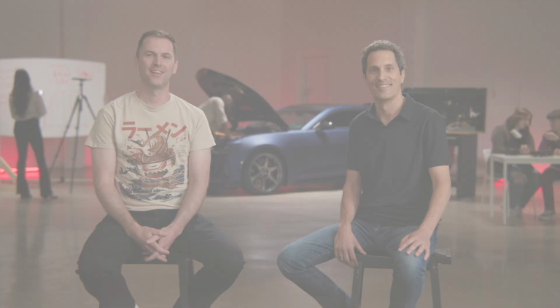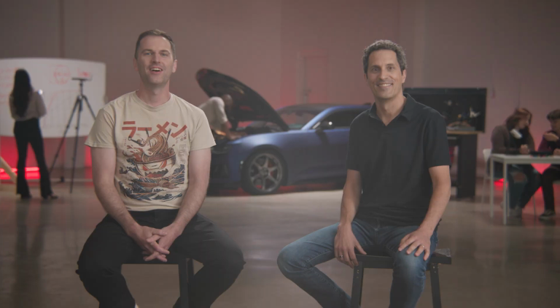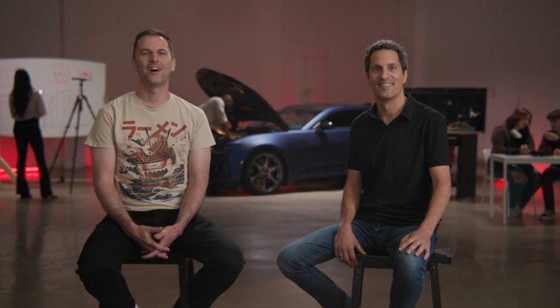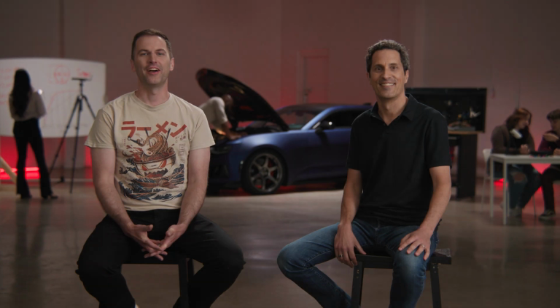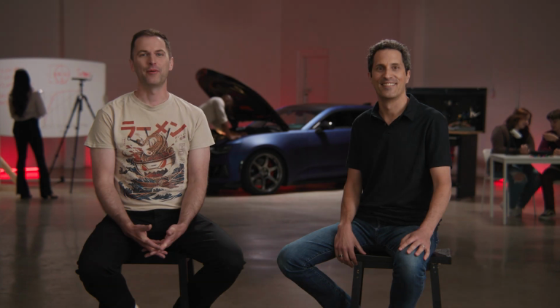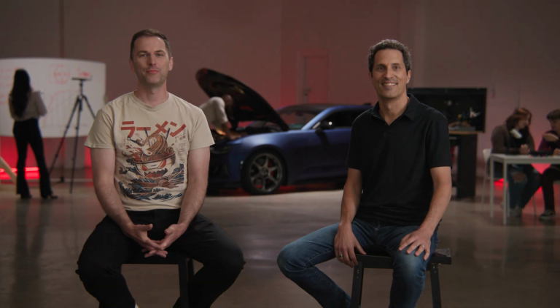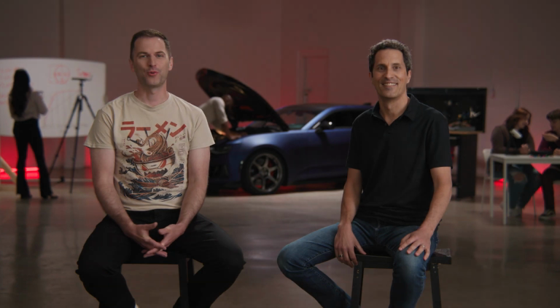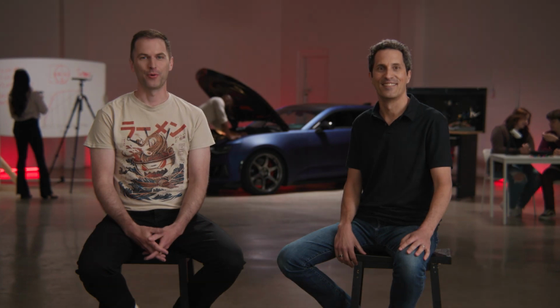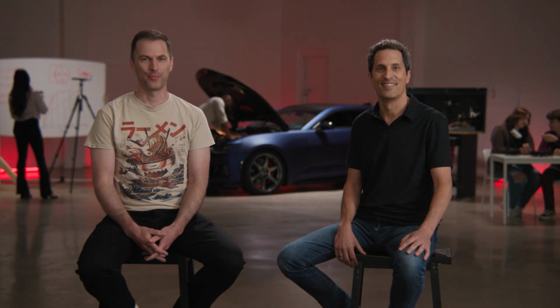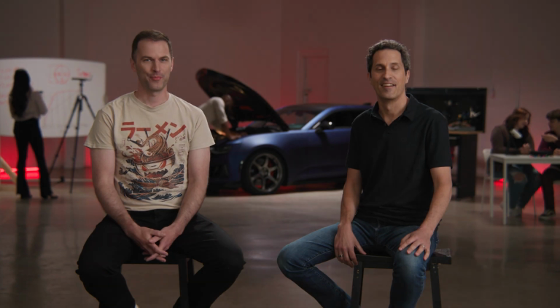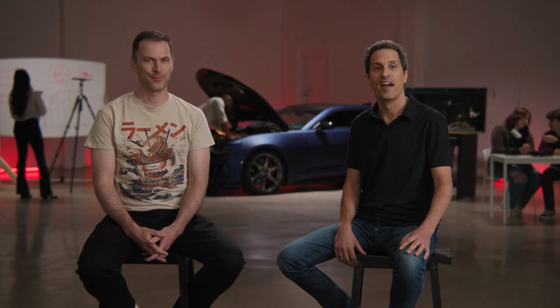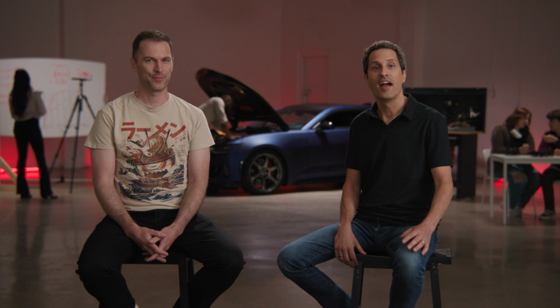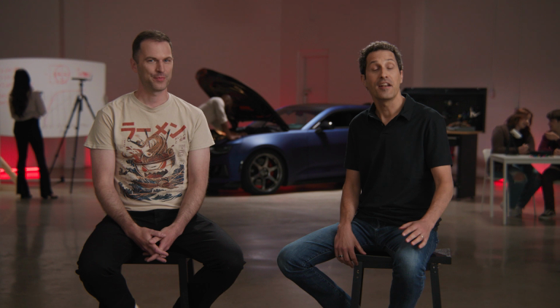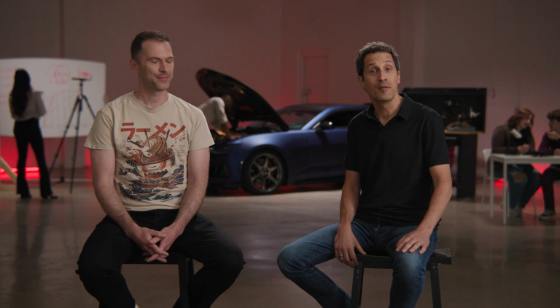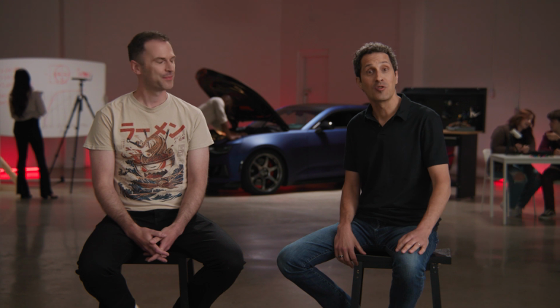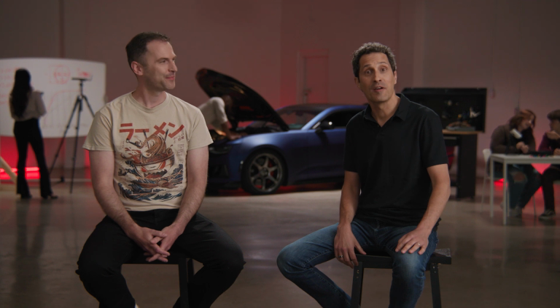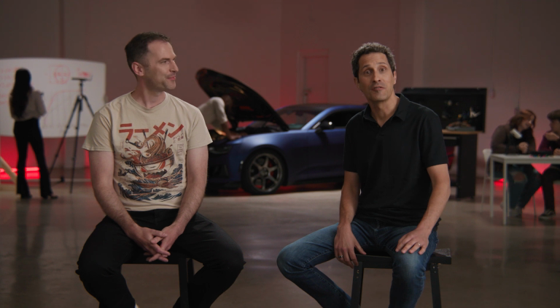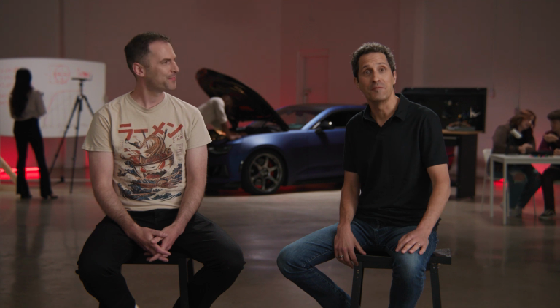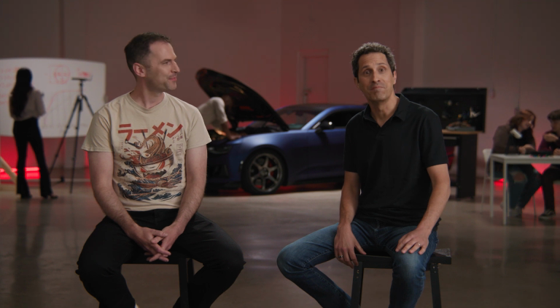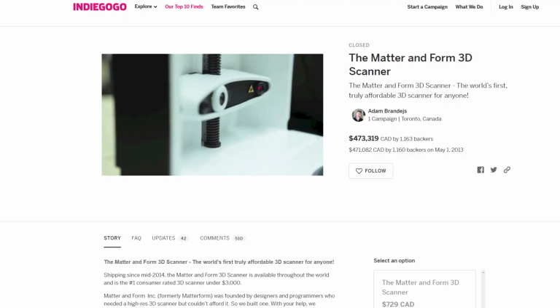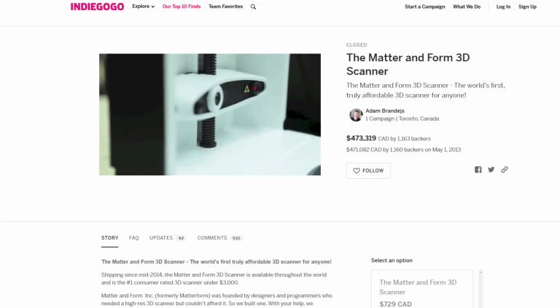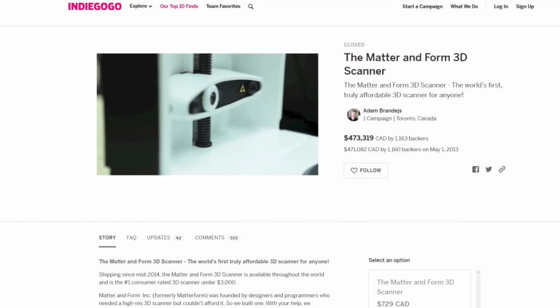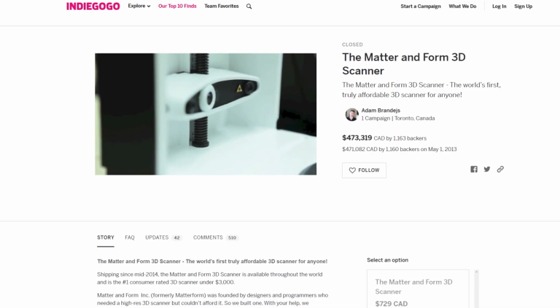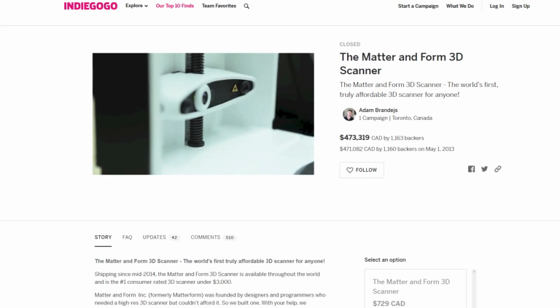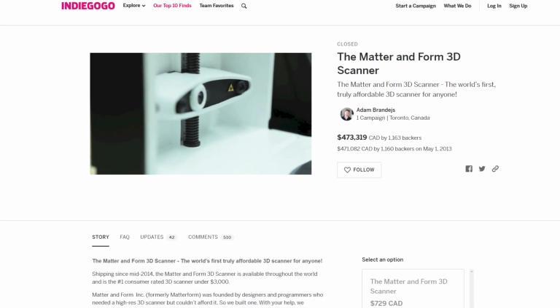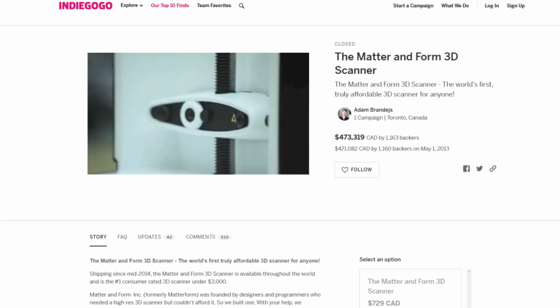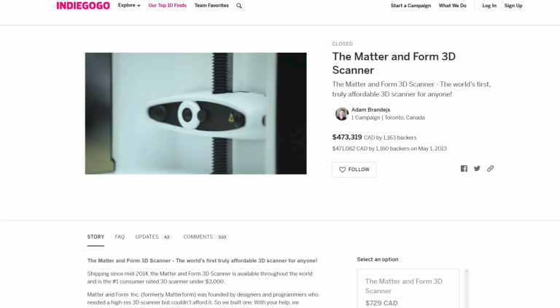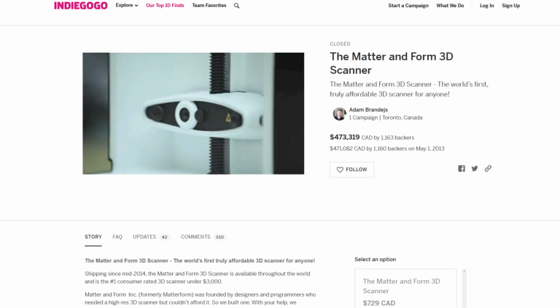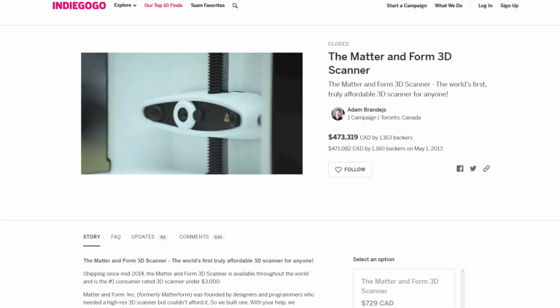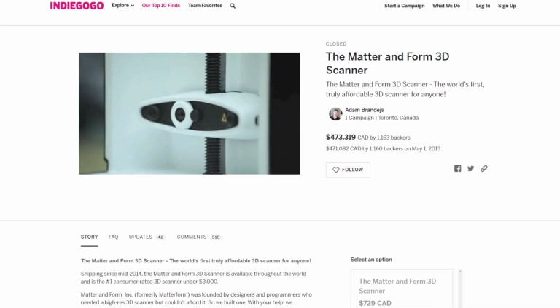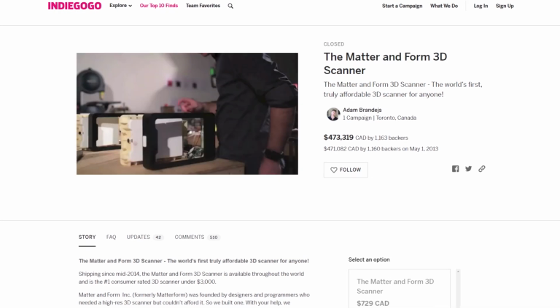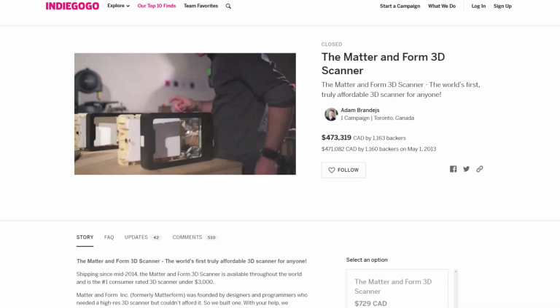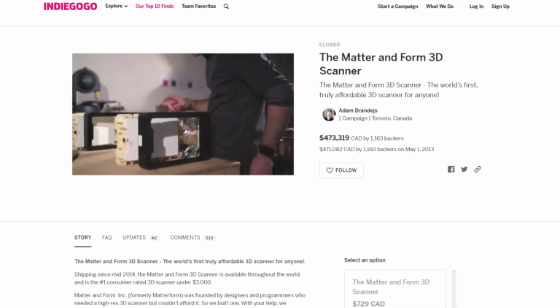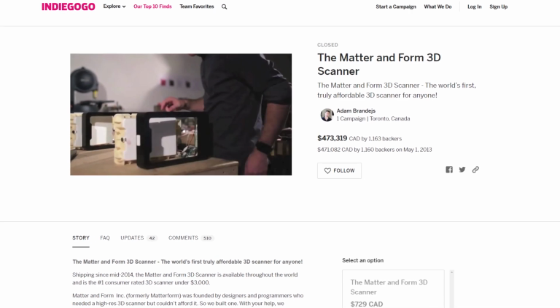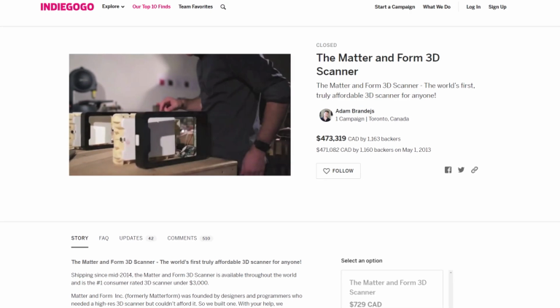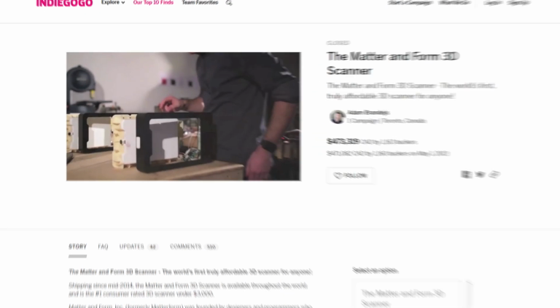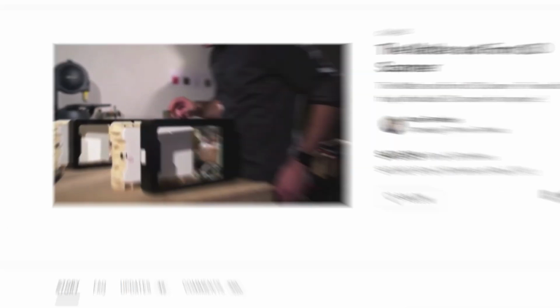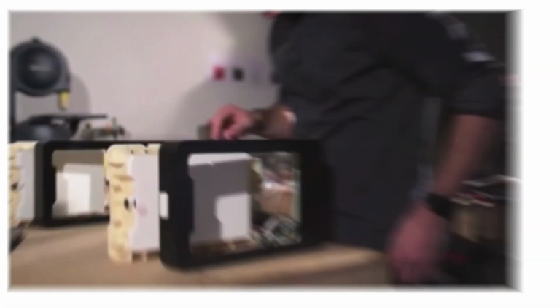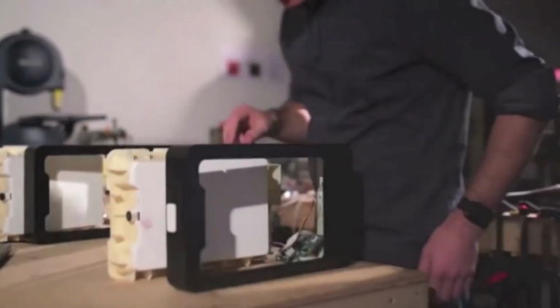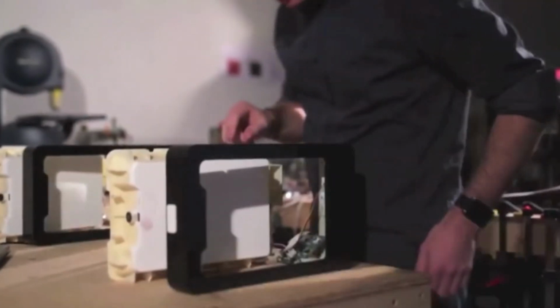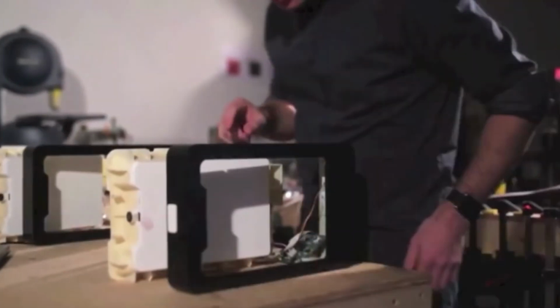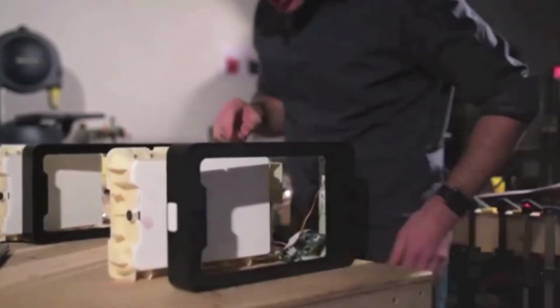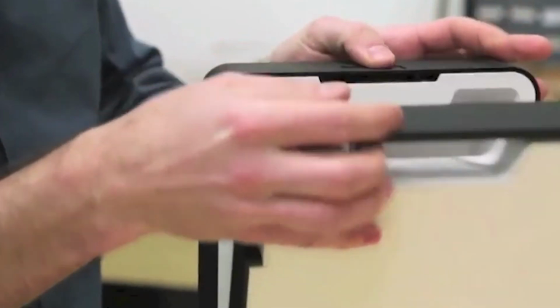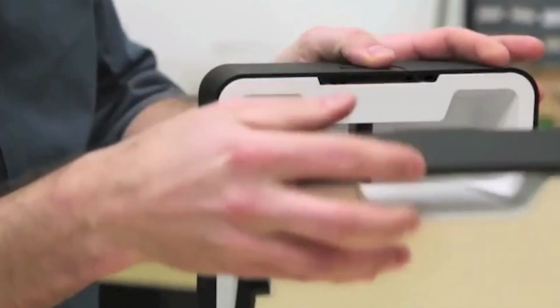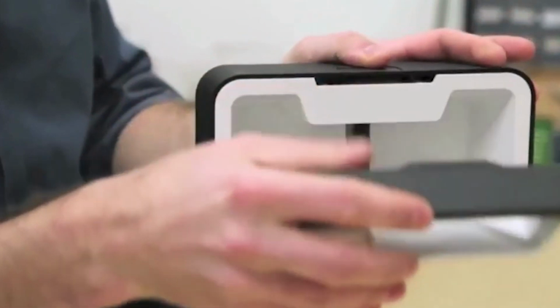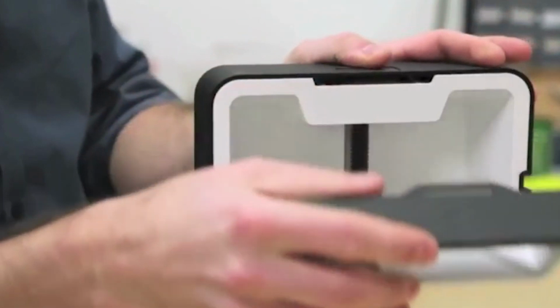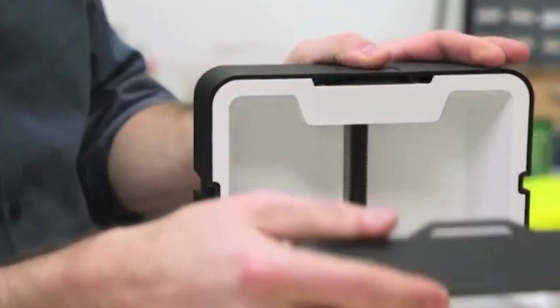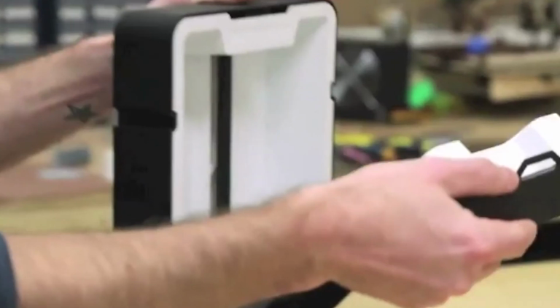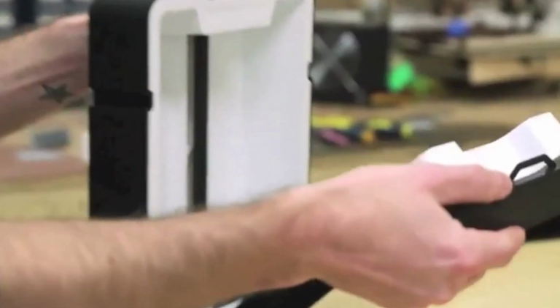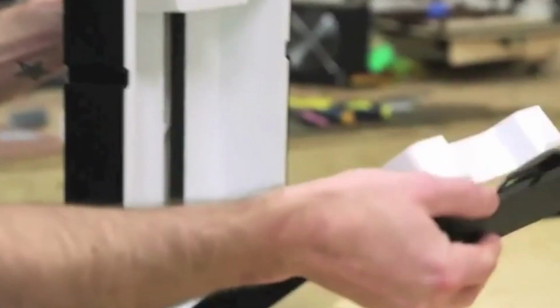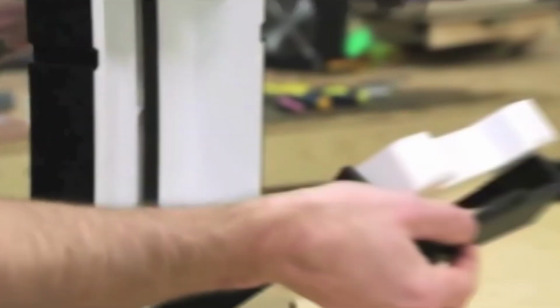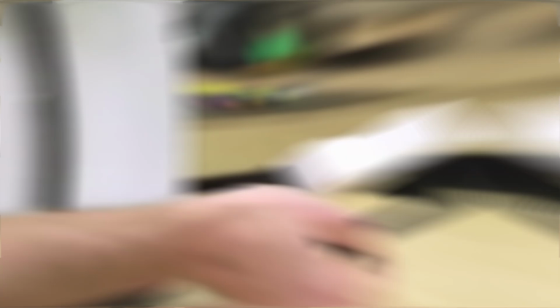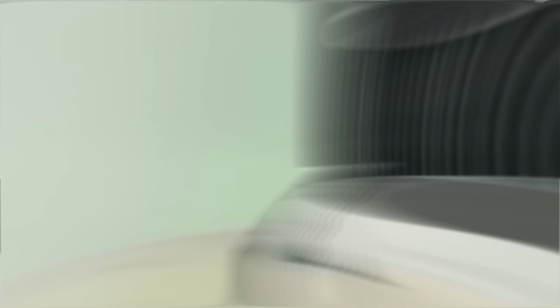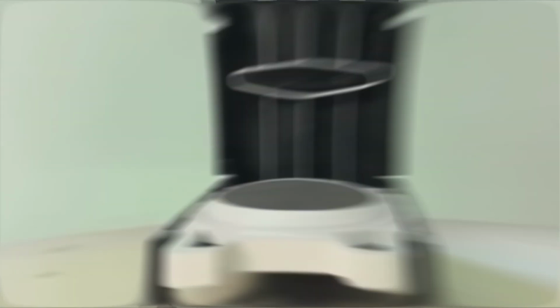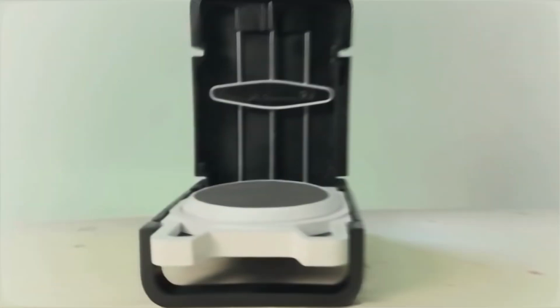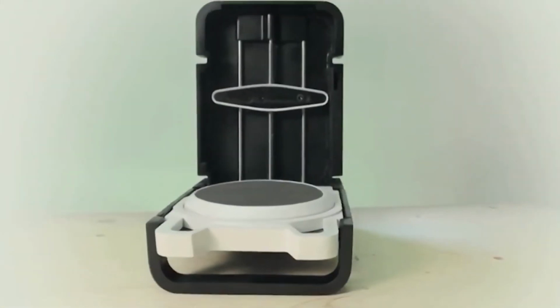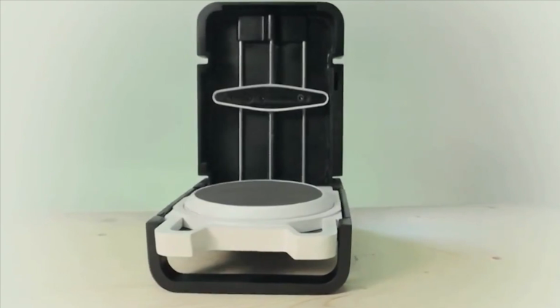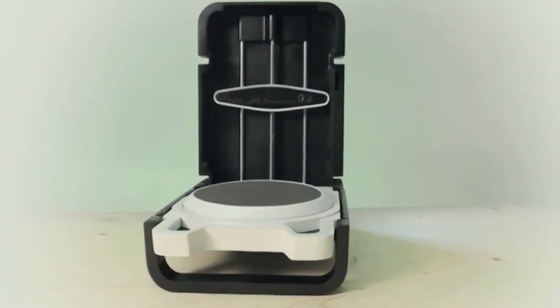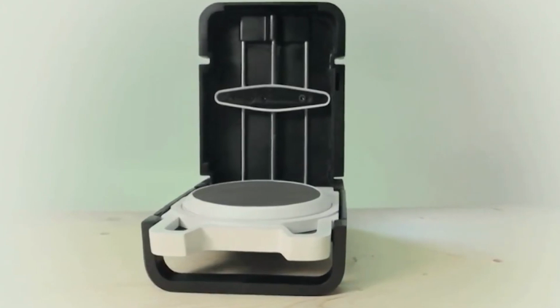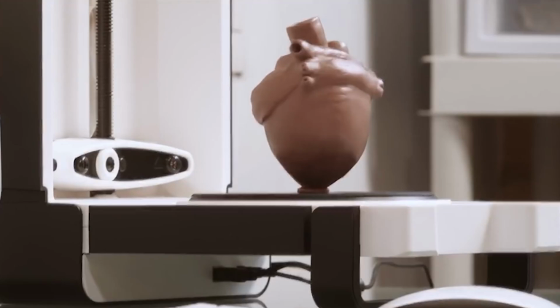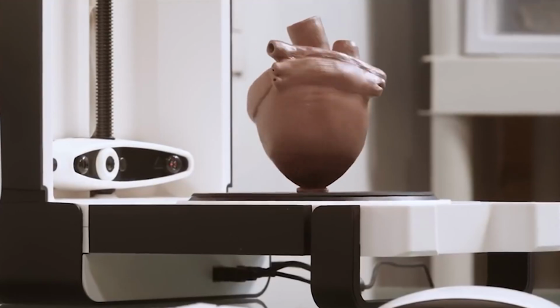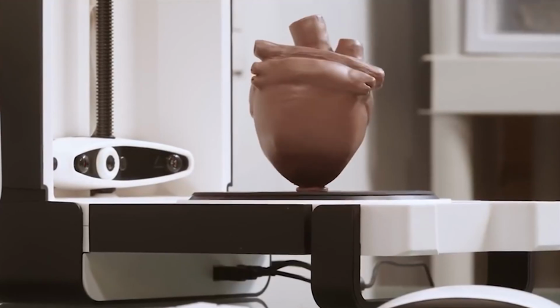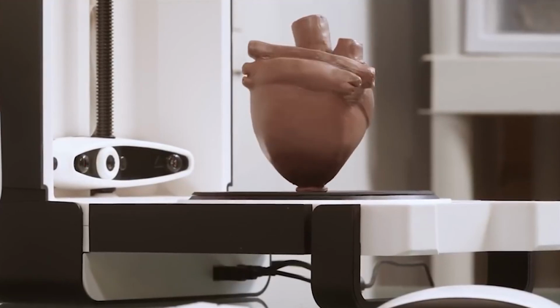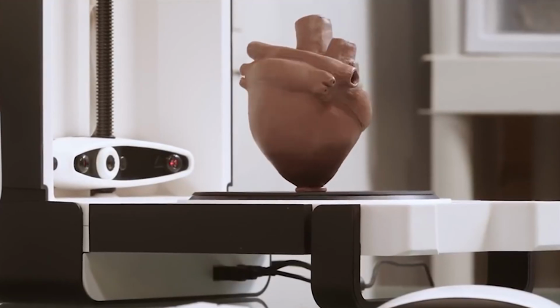Hi, I'm Drew. And I'm Trevor. In 2013 we brought something incredible to the world: the very first affordable 3D scanner.